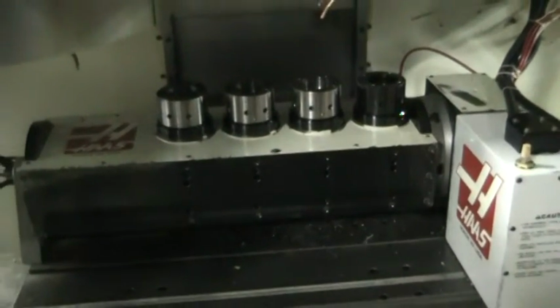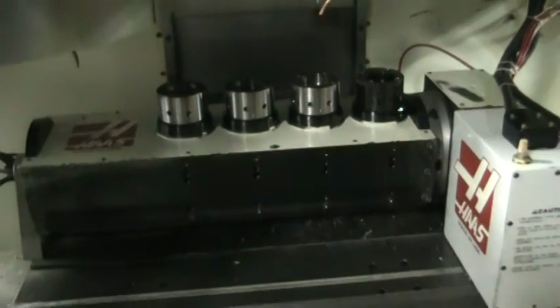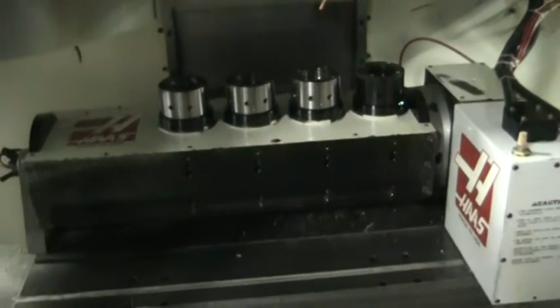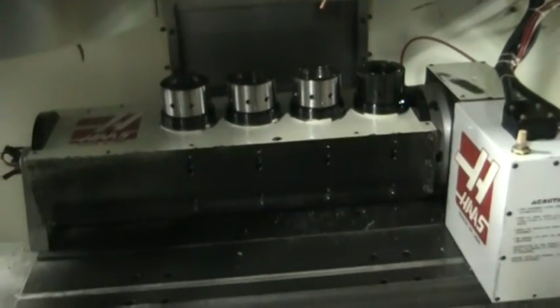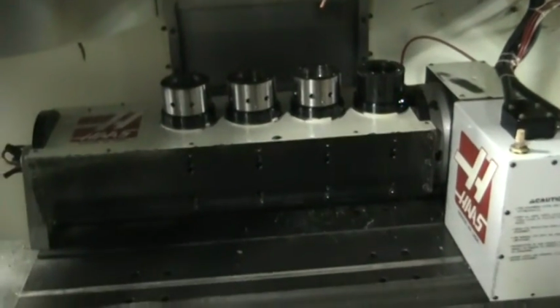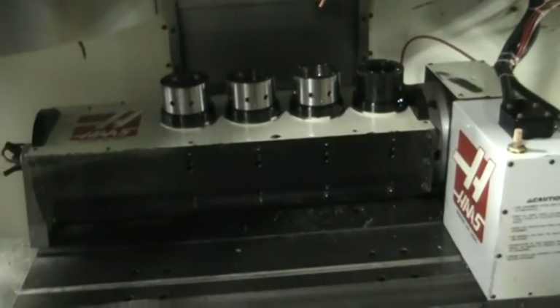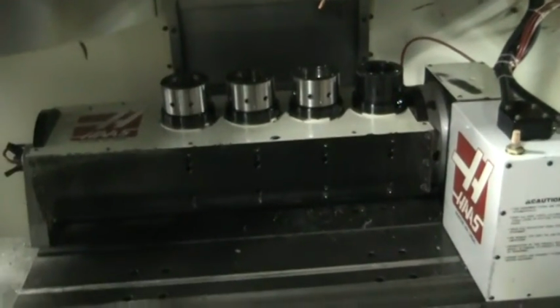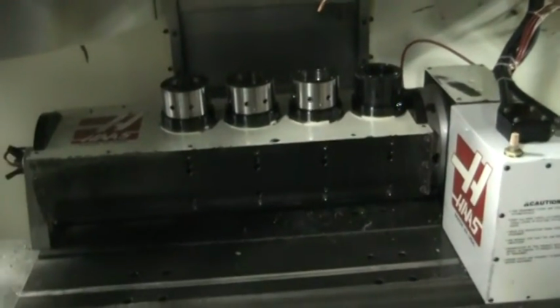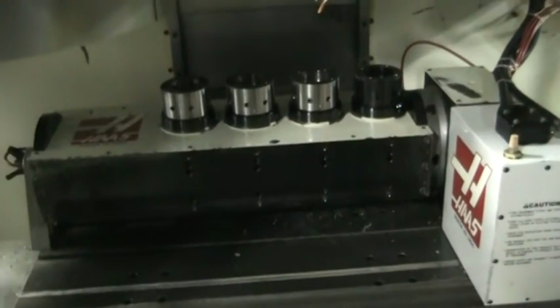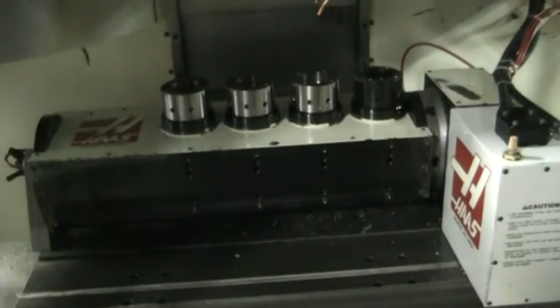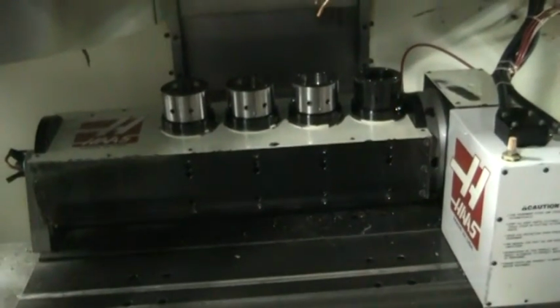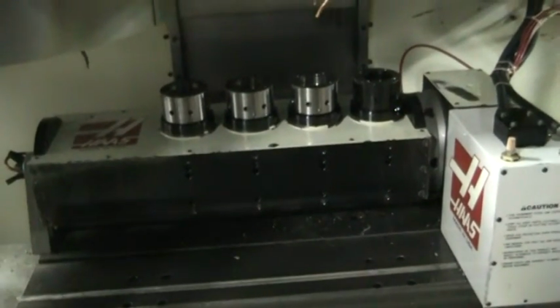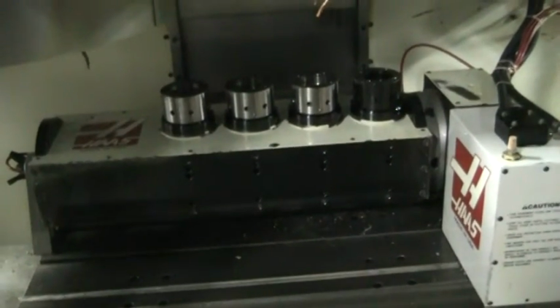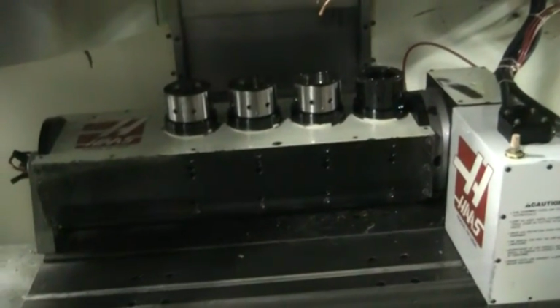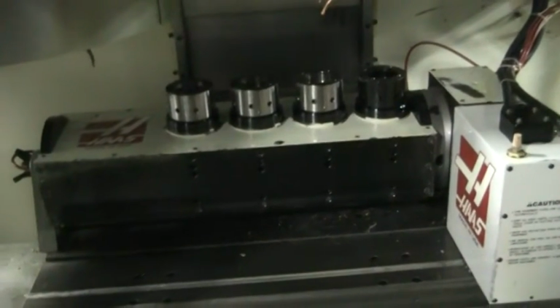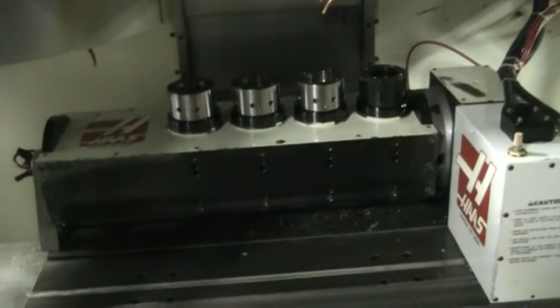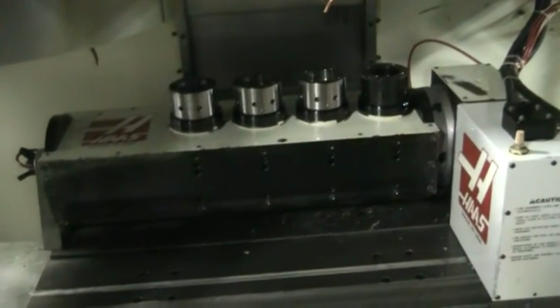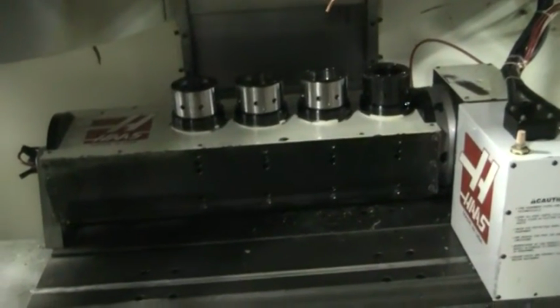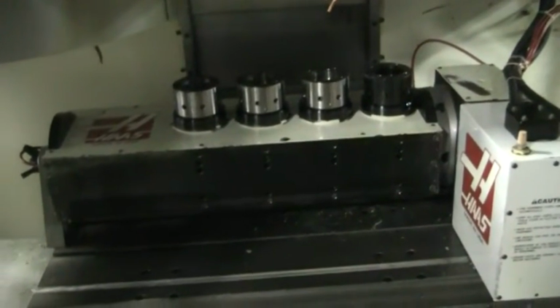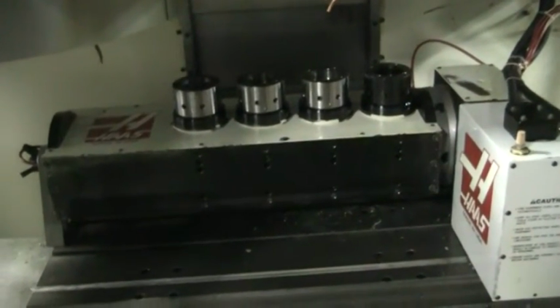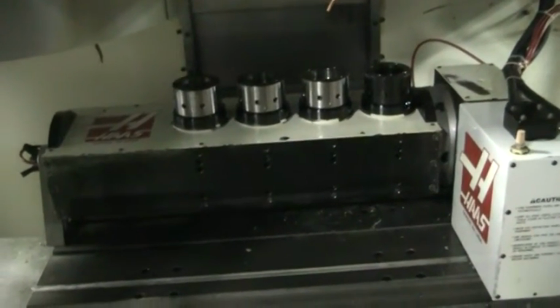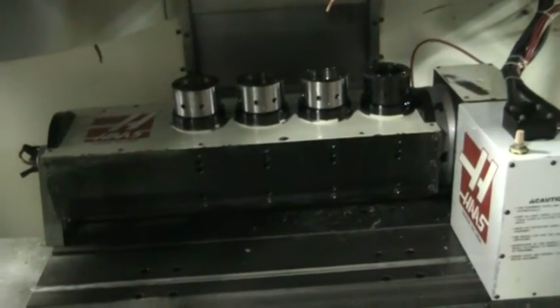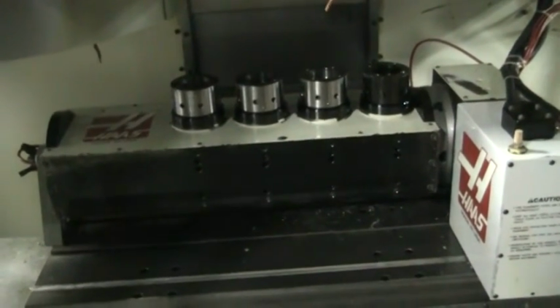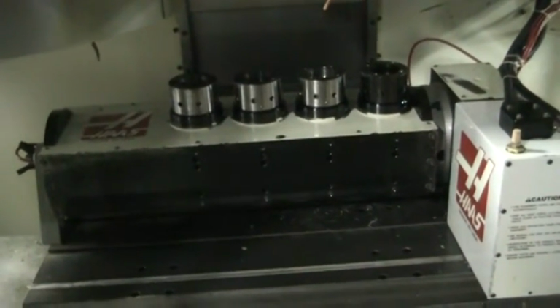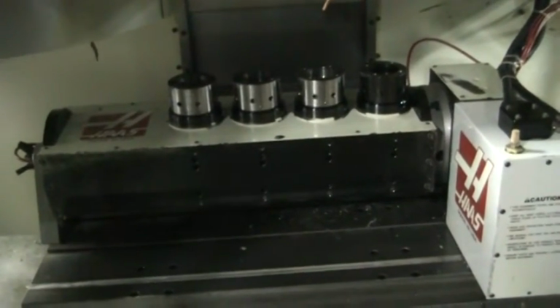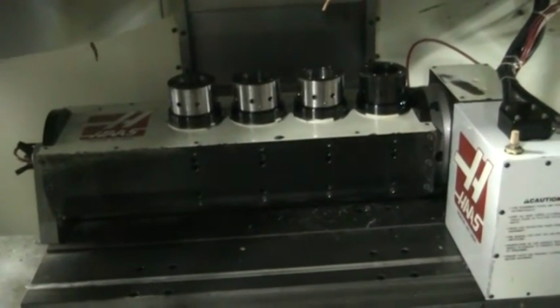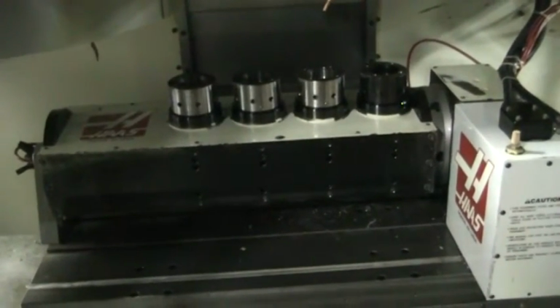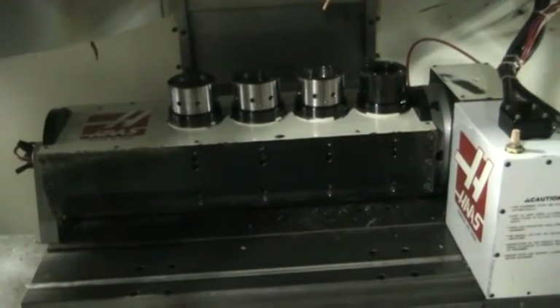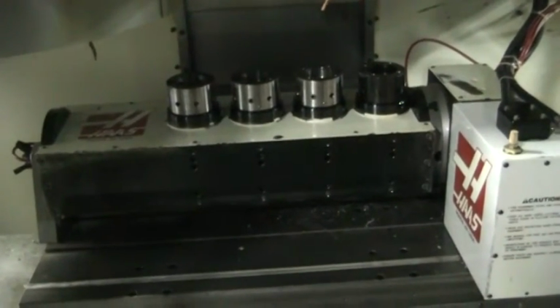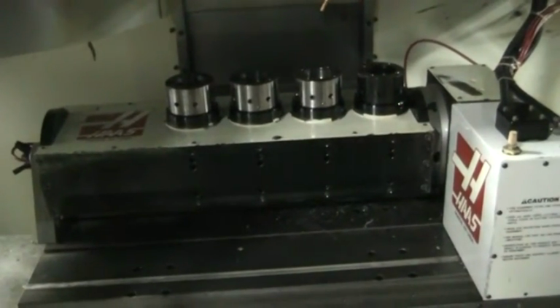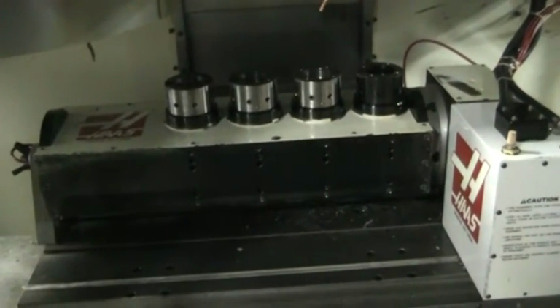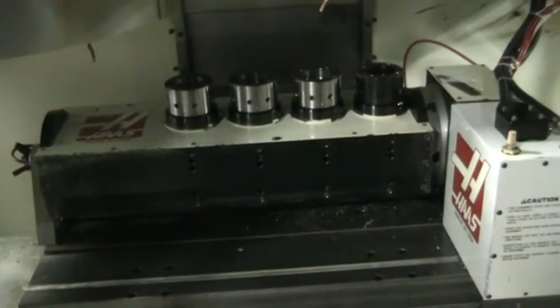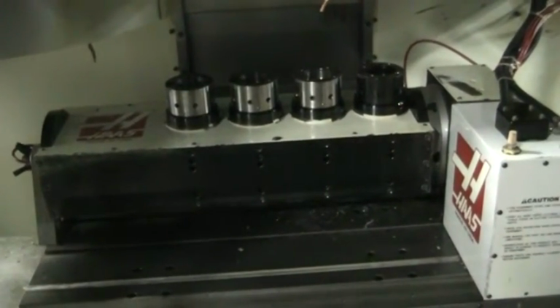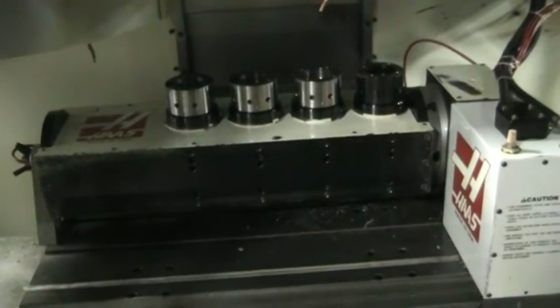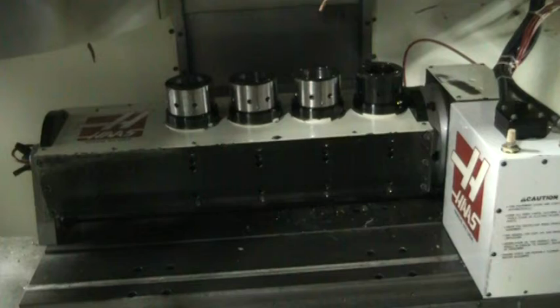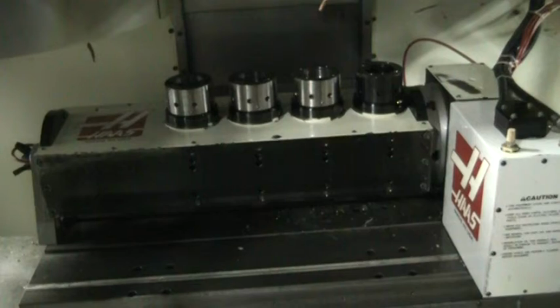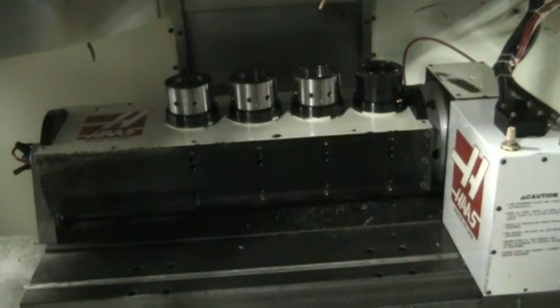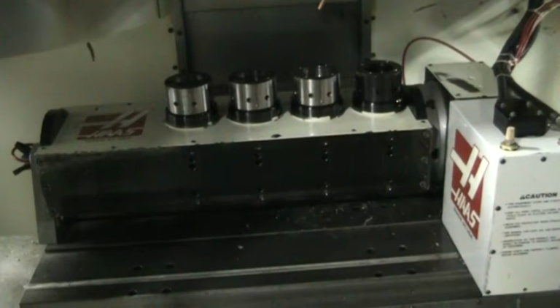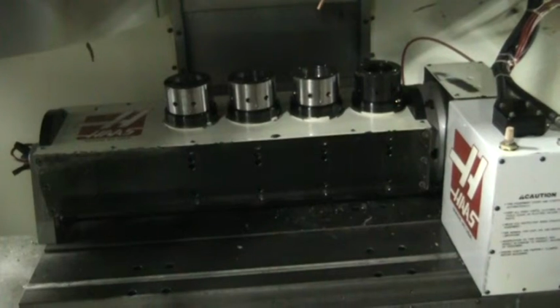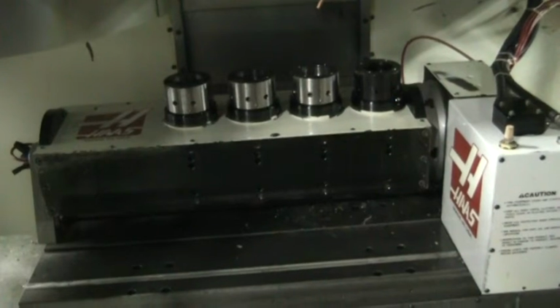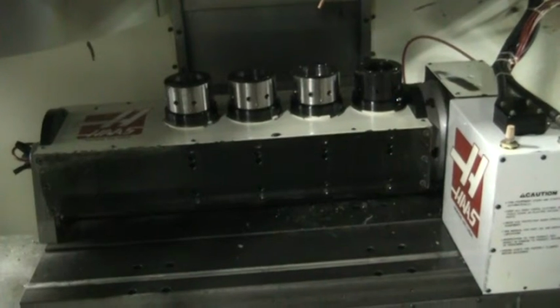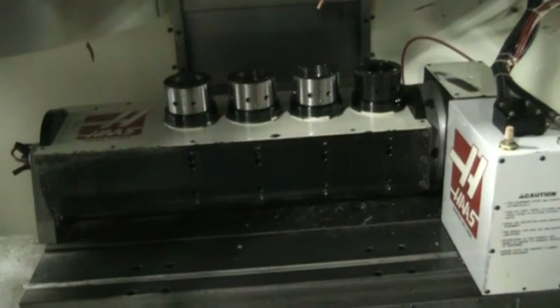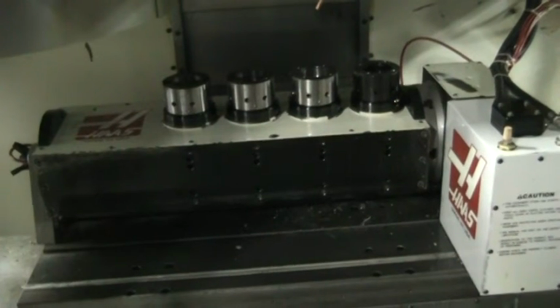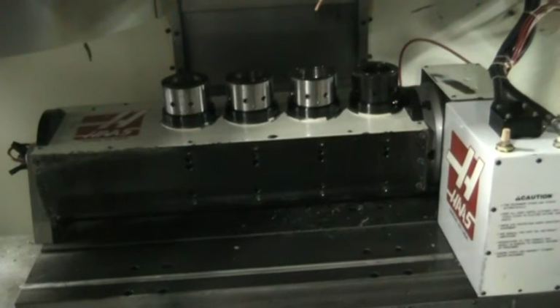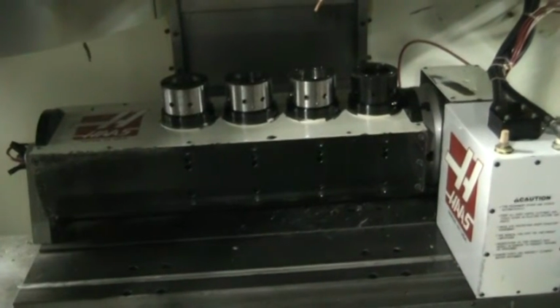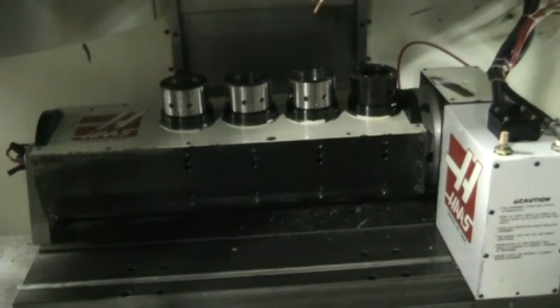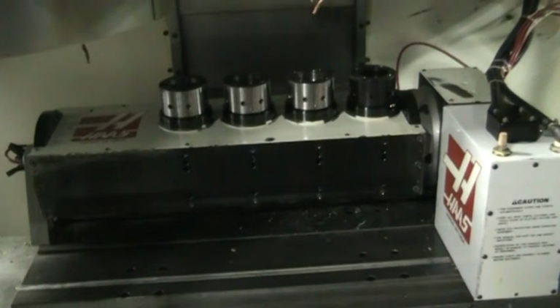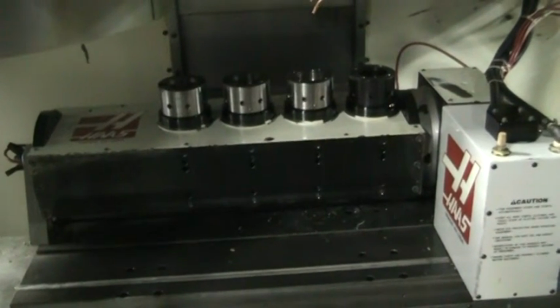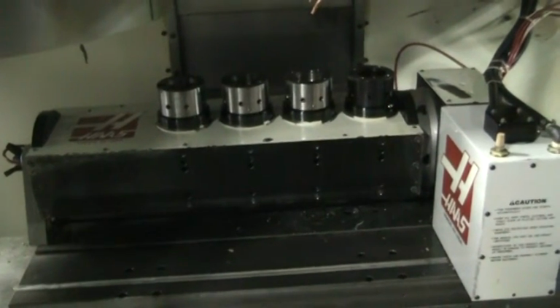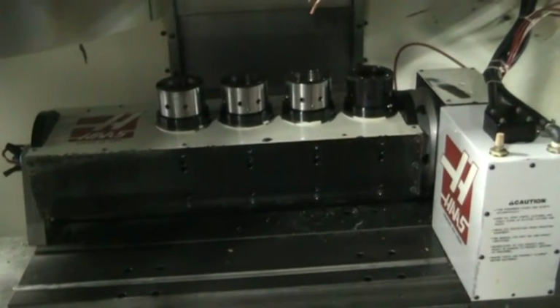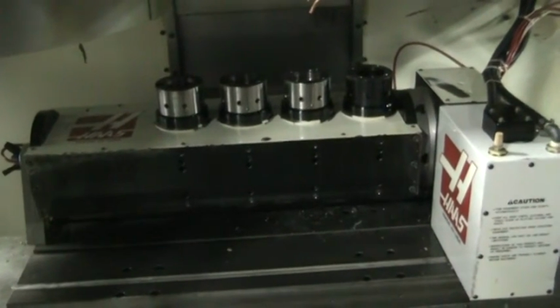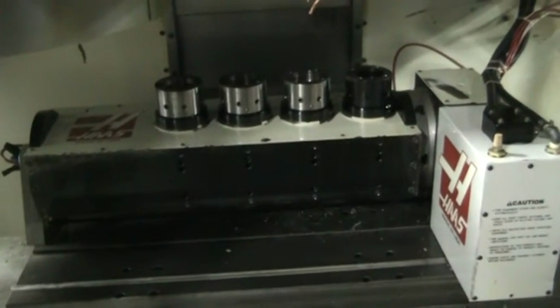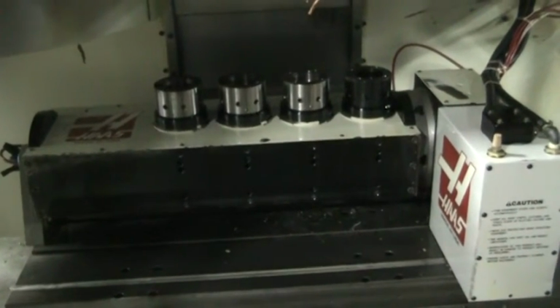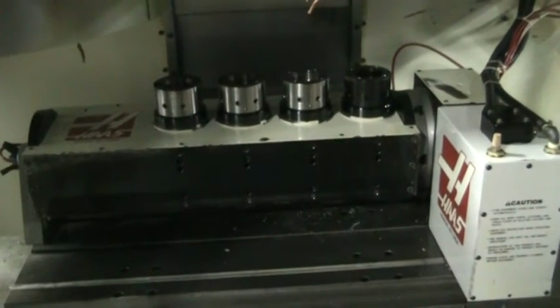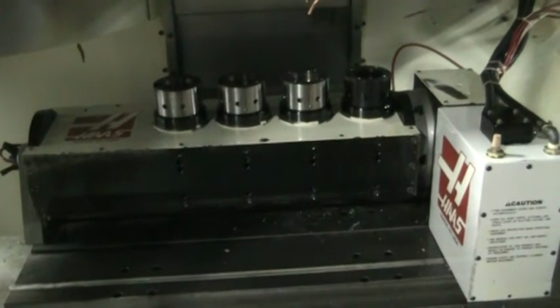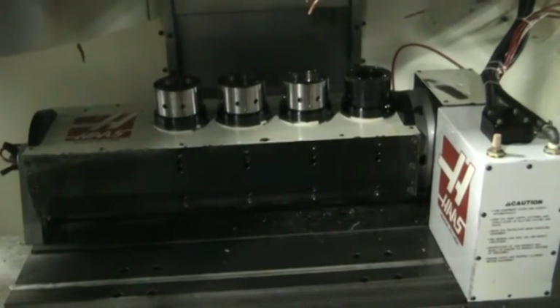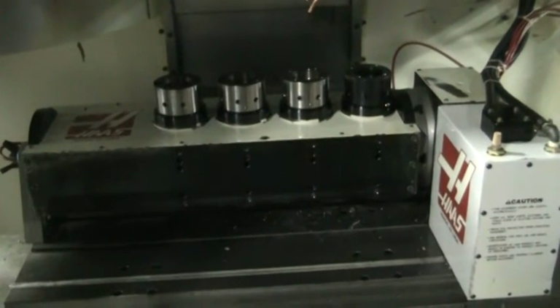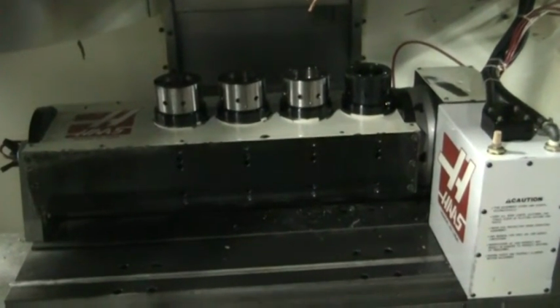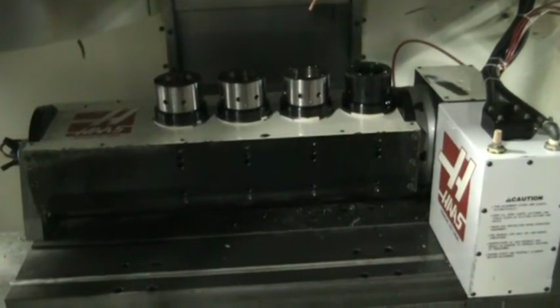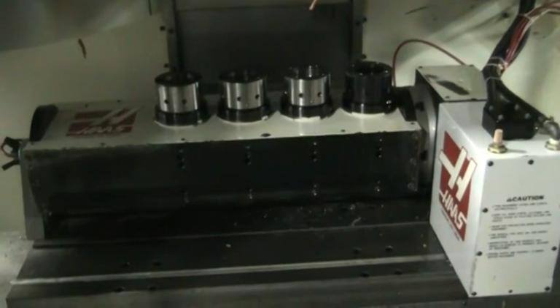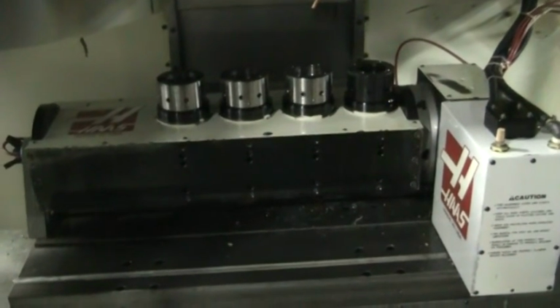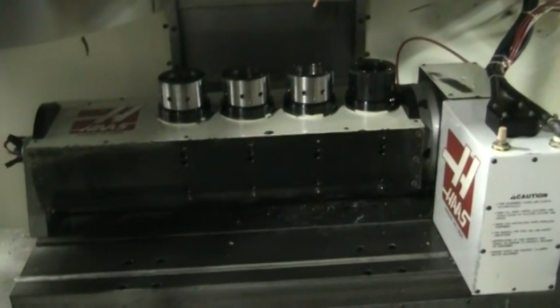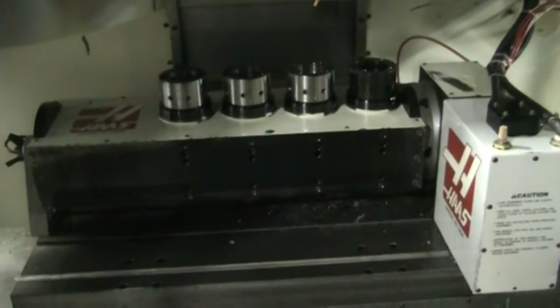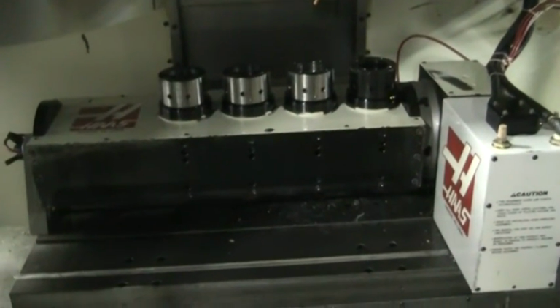This concludes the video inspection of the Haas T5C-4 tilting 5-axis rotary table.